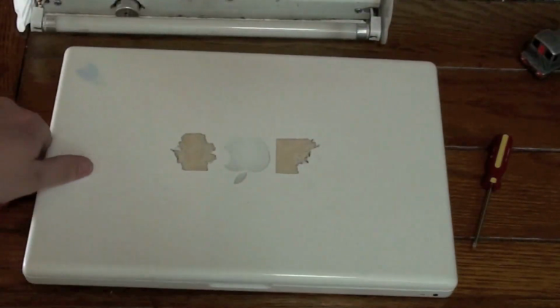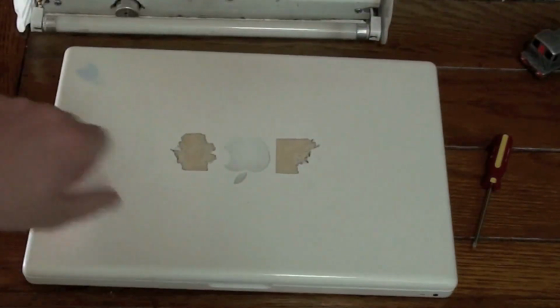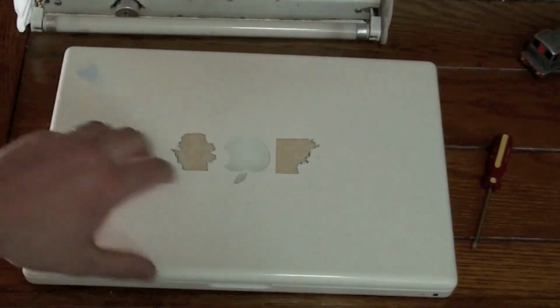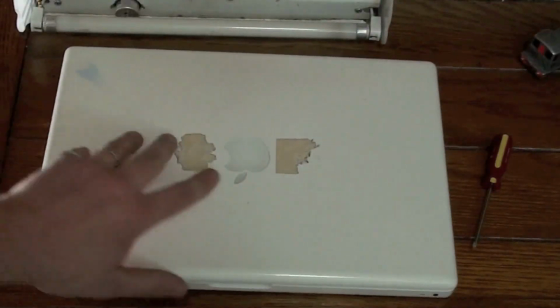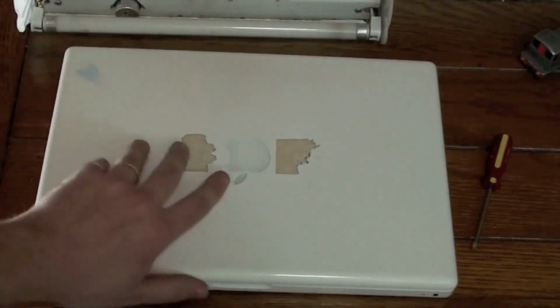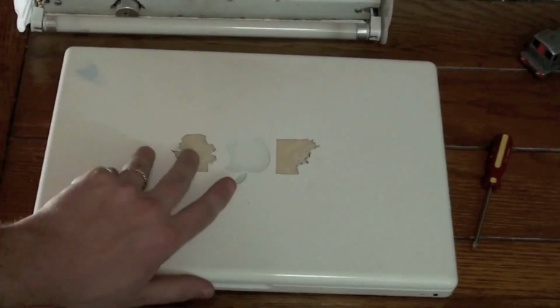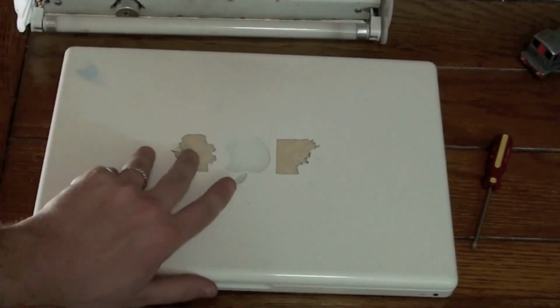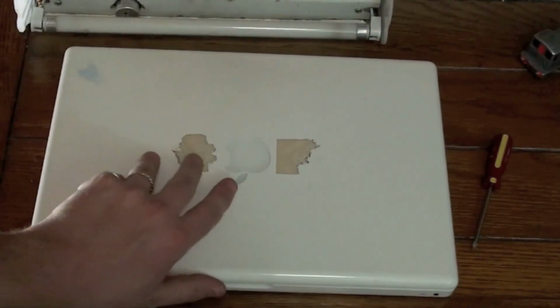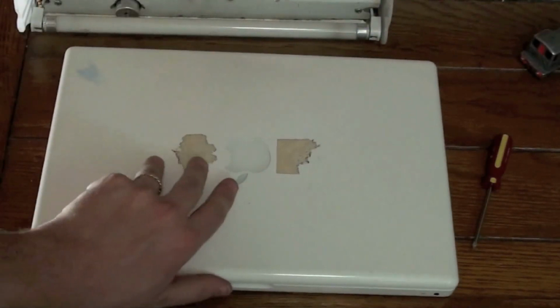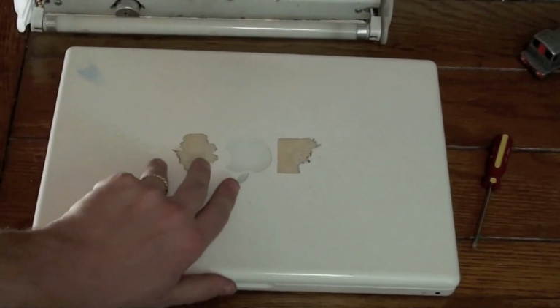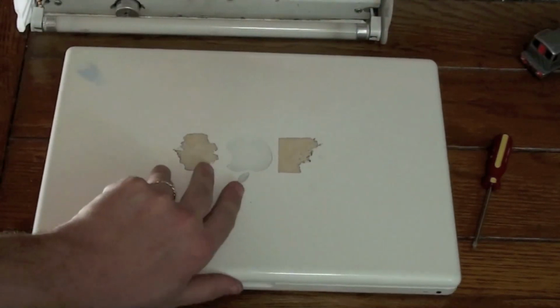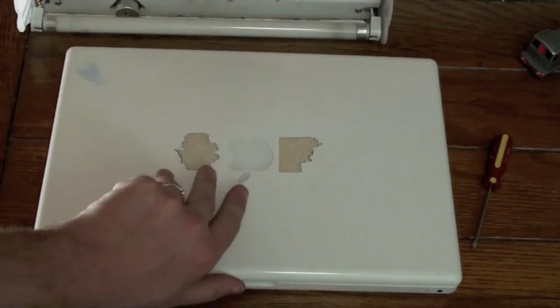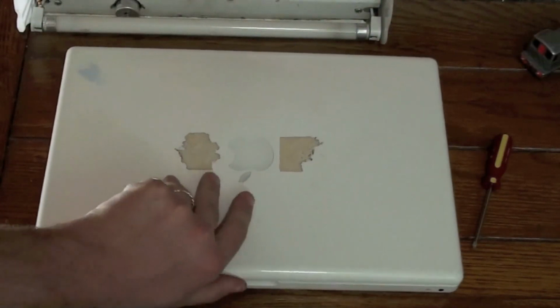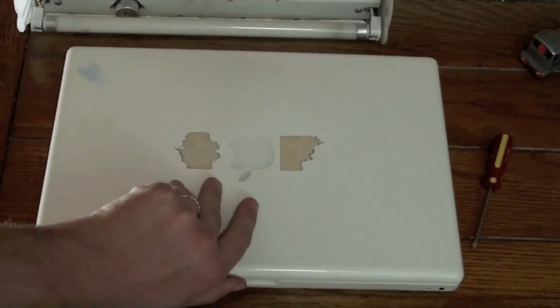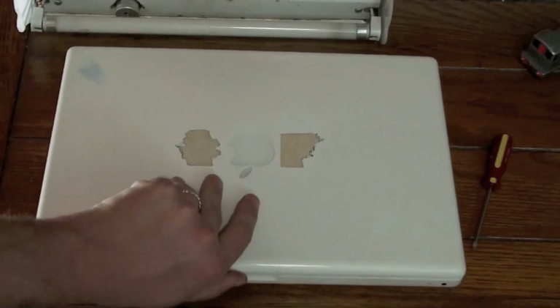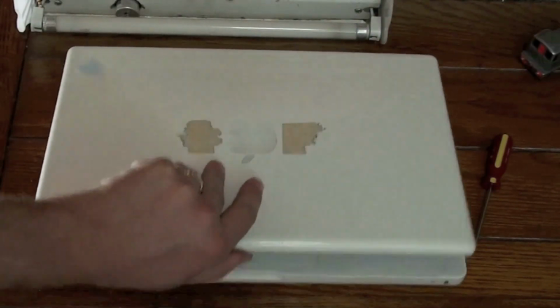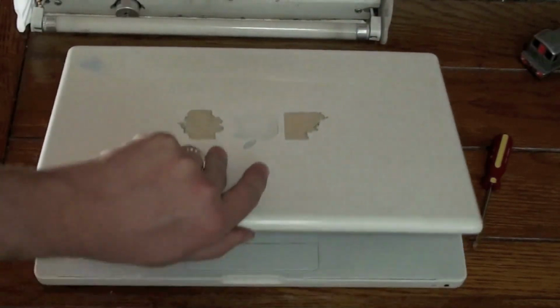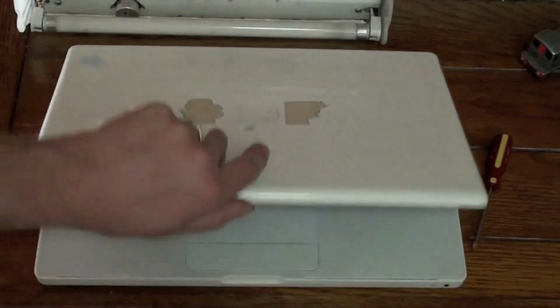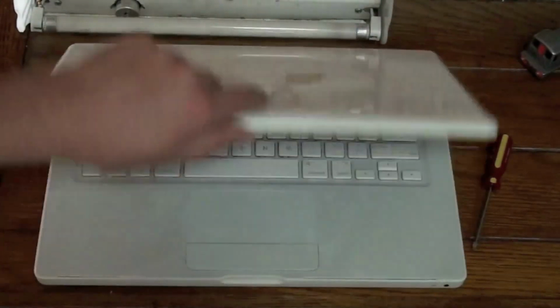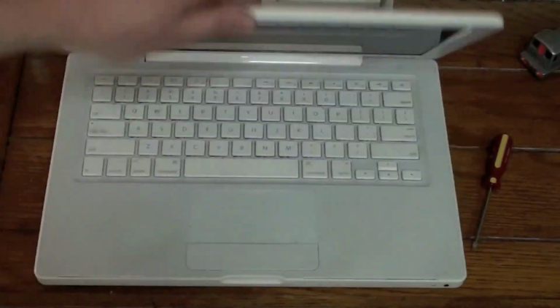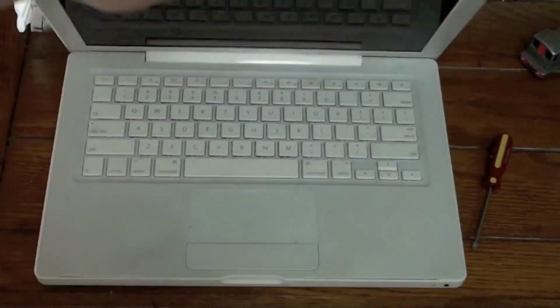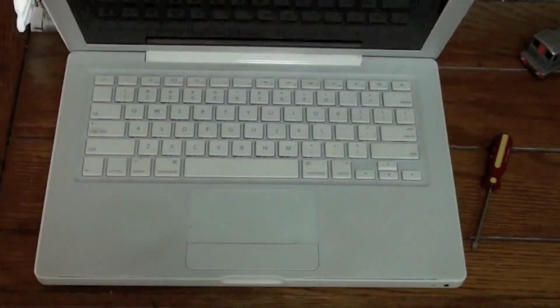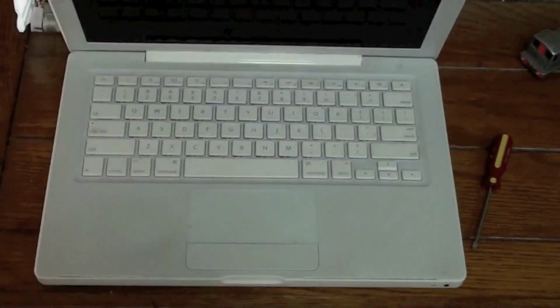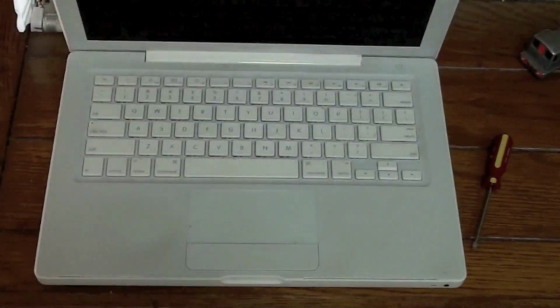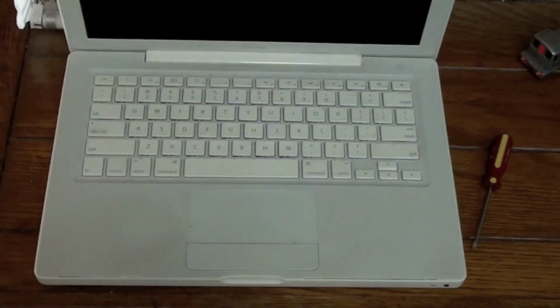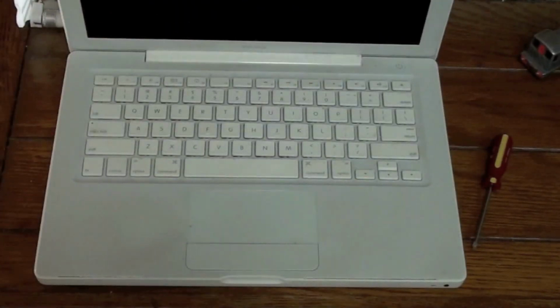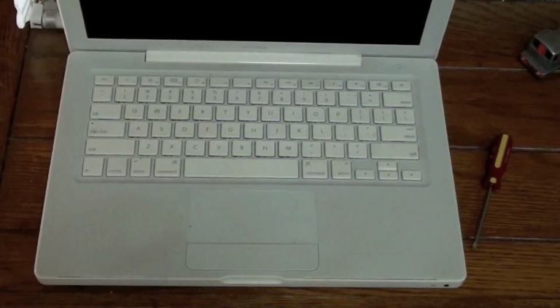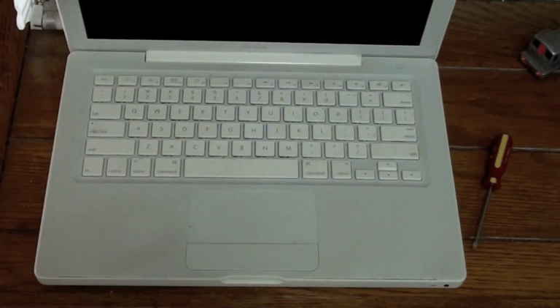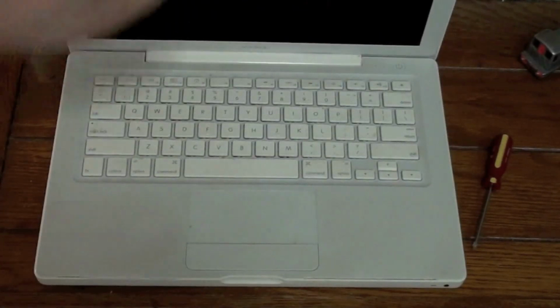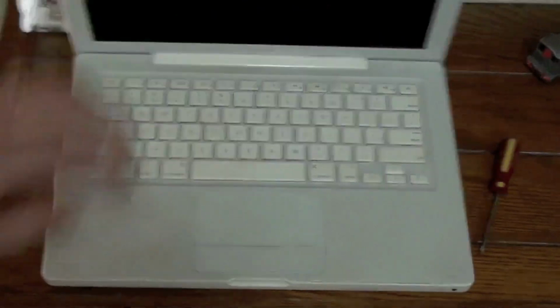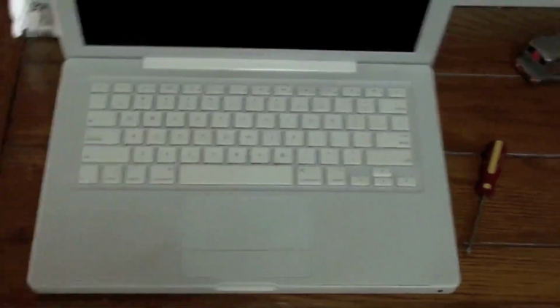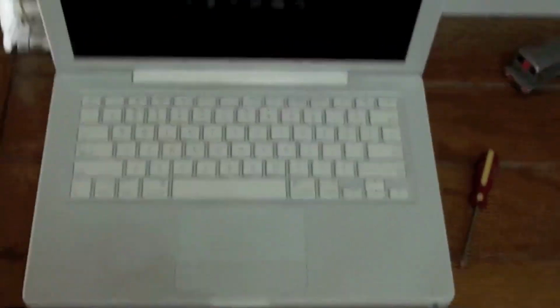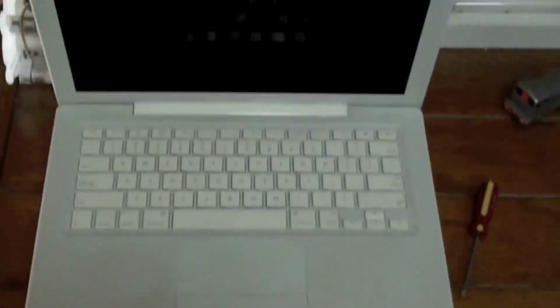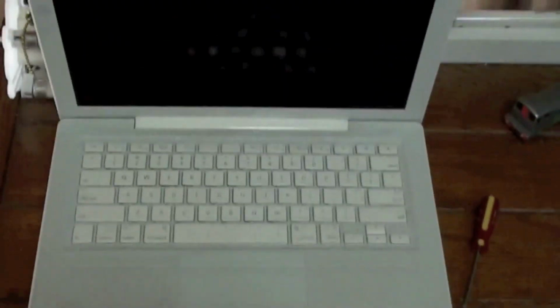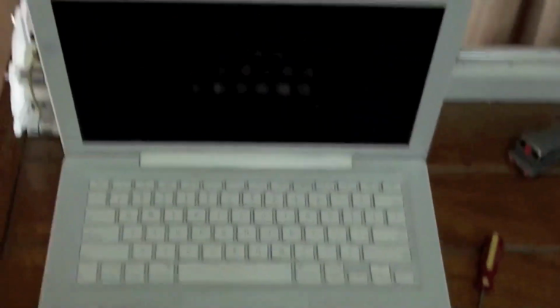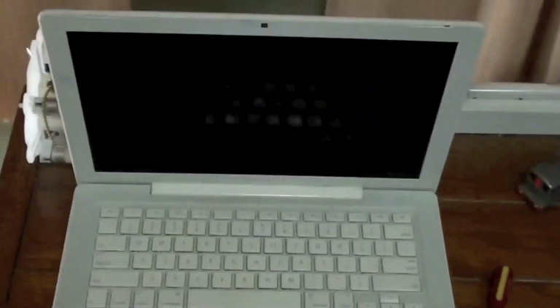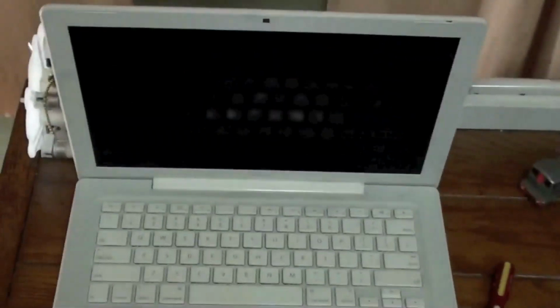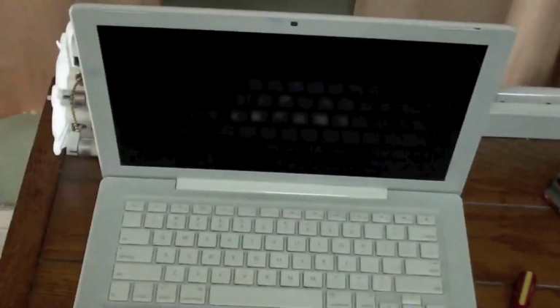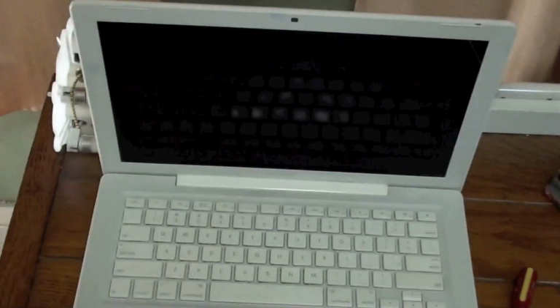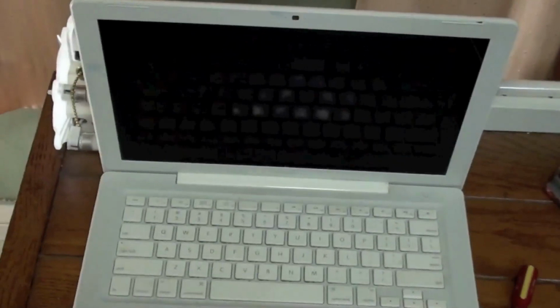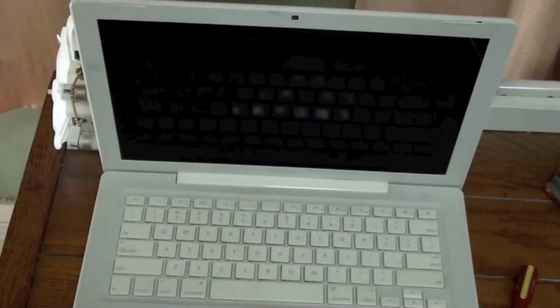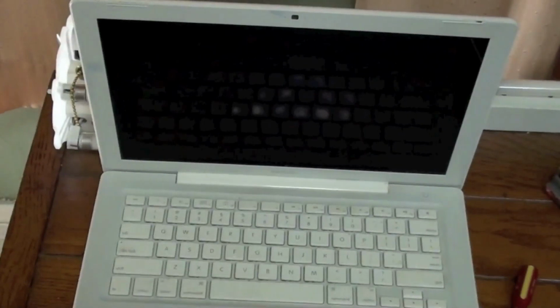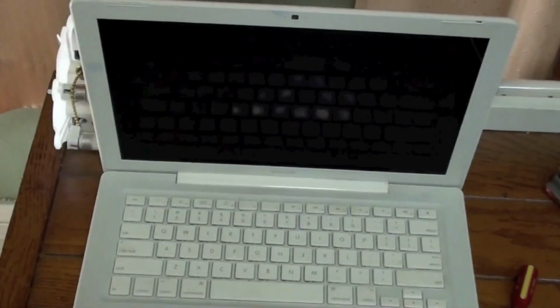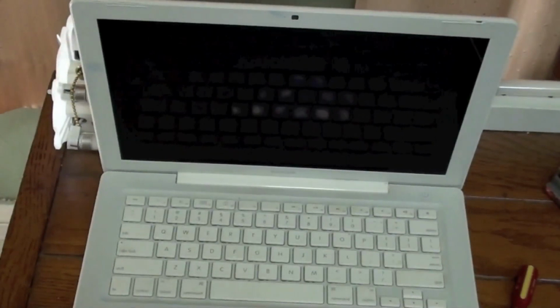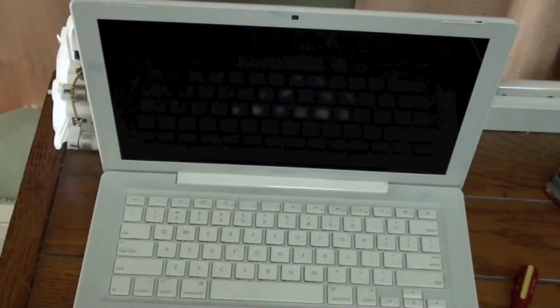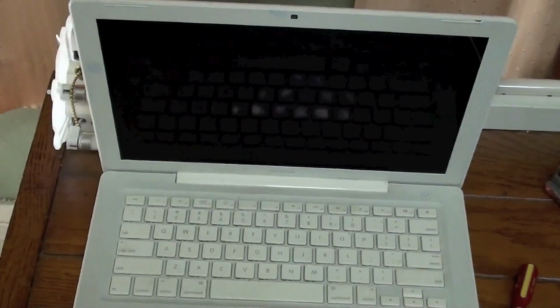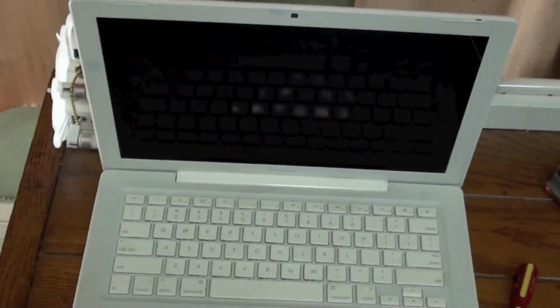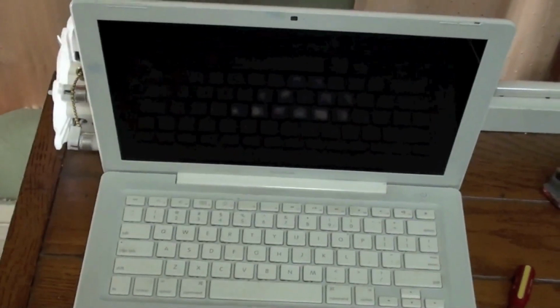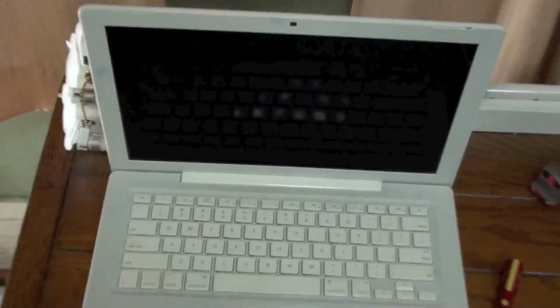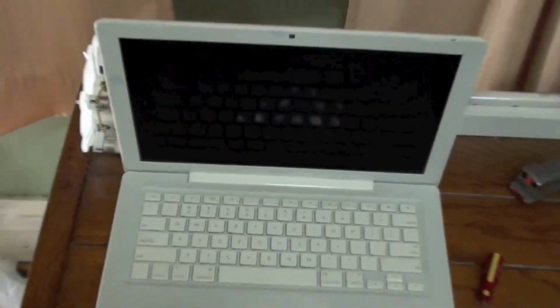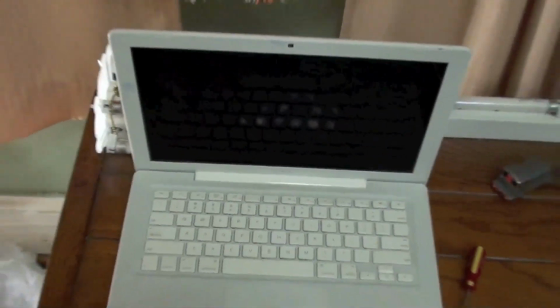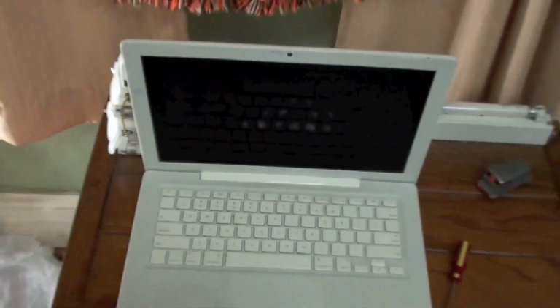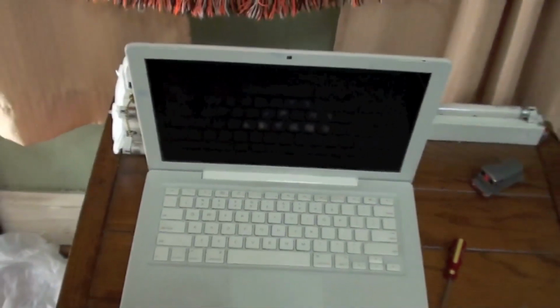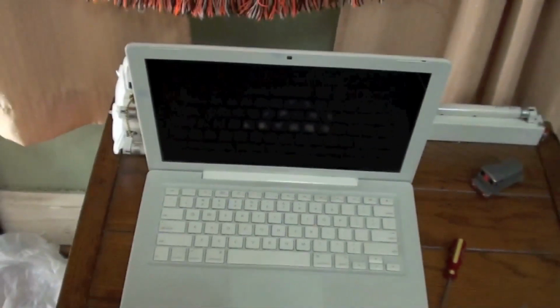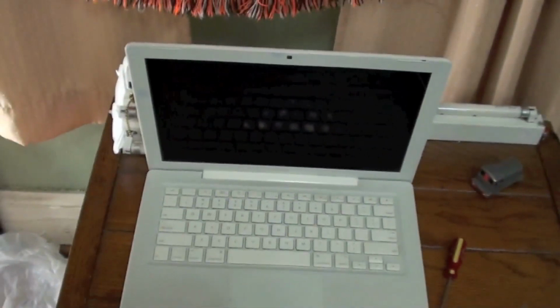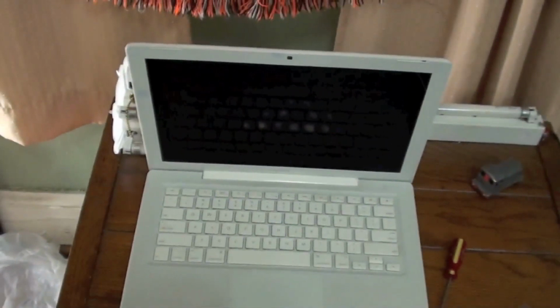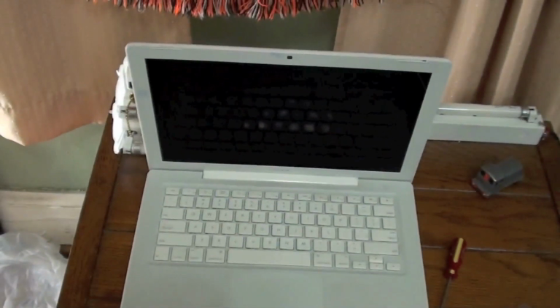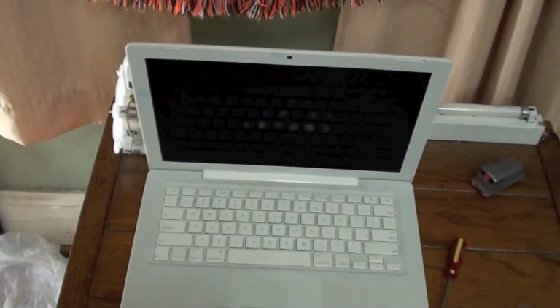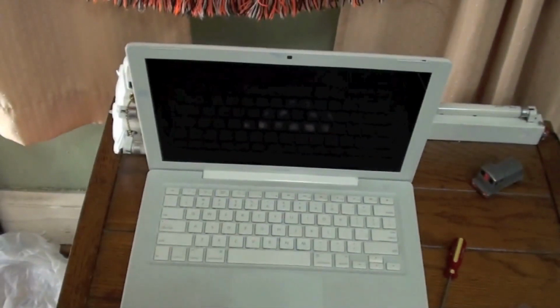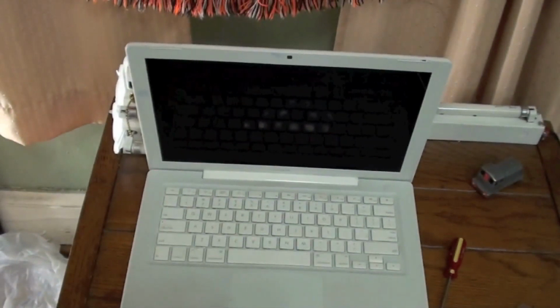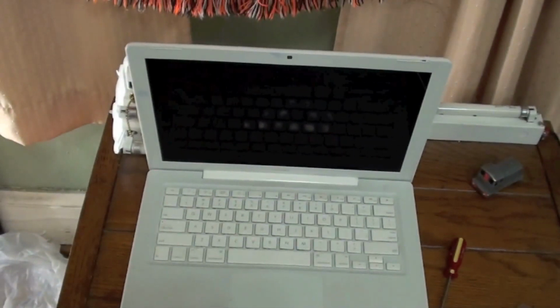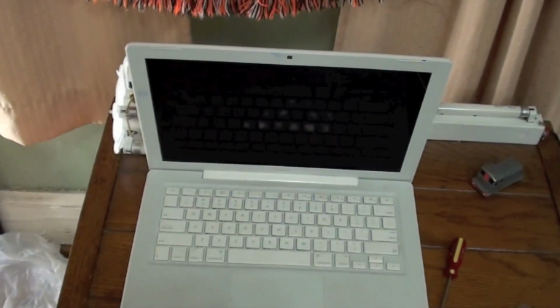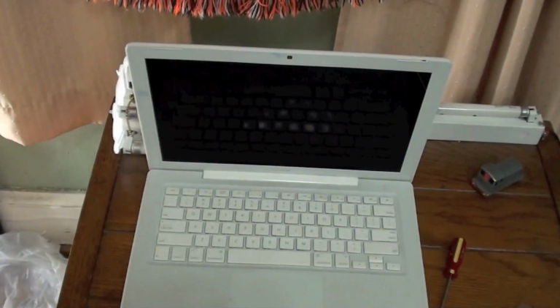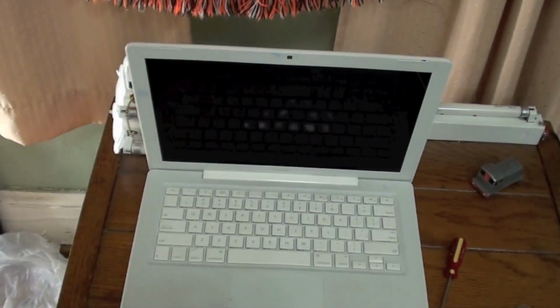You have now installed the hard drive in your MacBook computer. Thank you for watching.